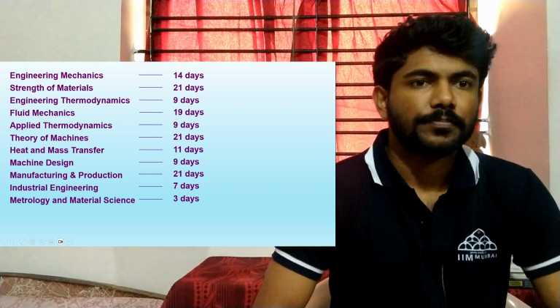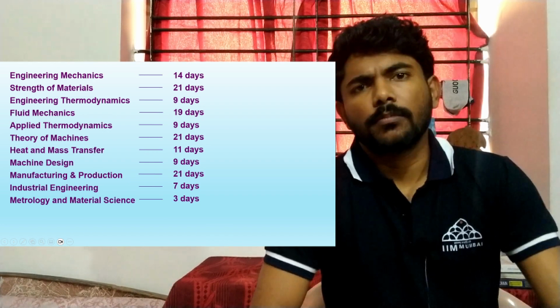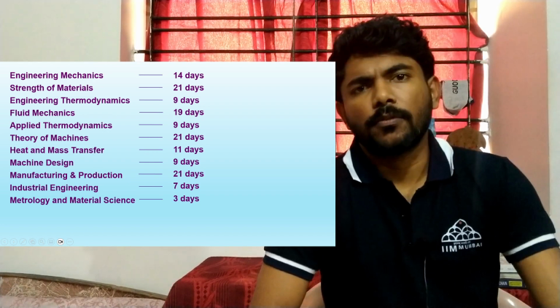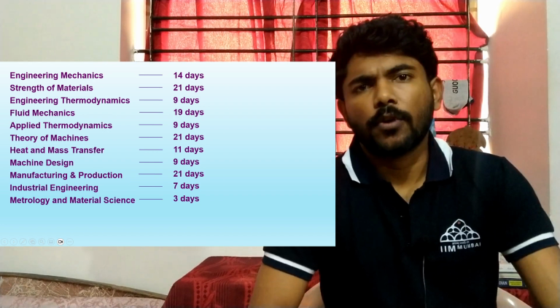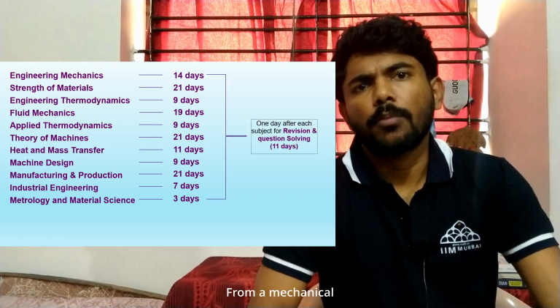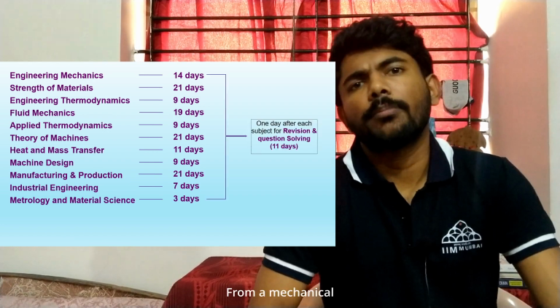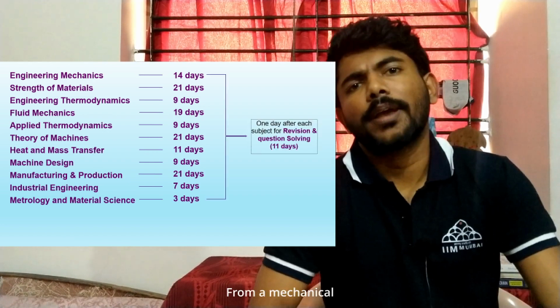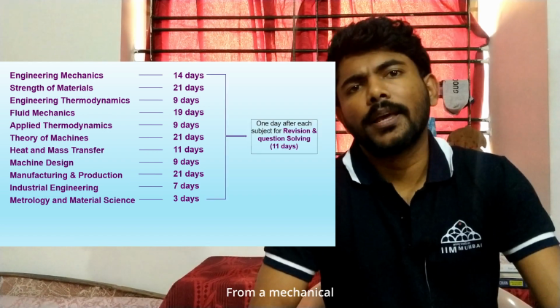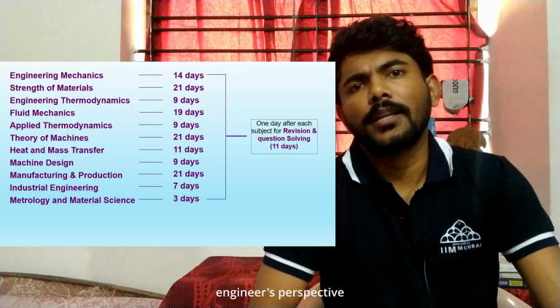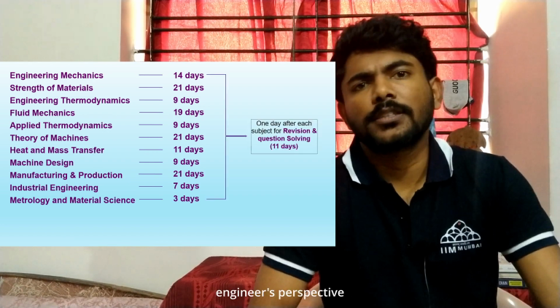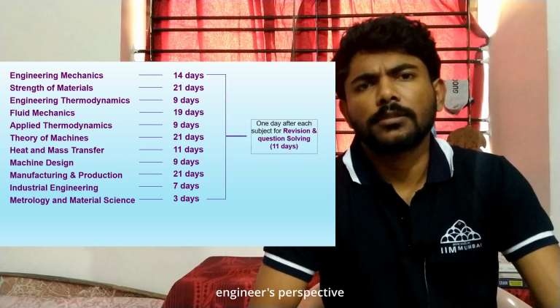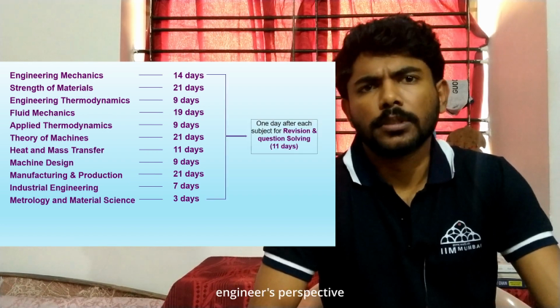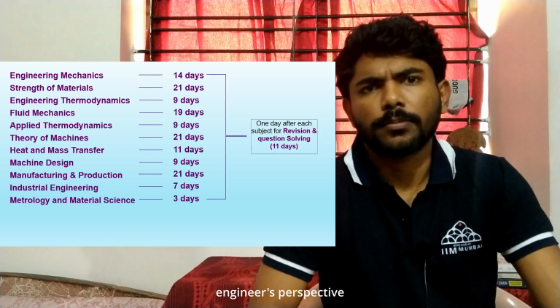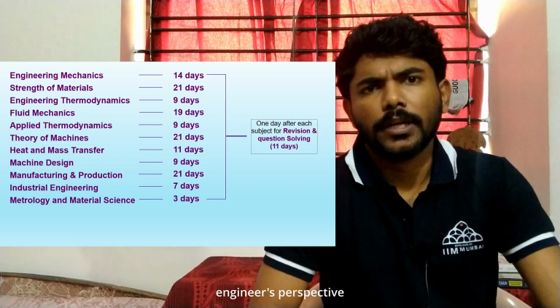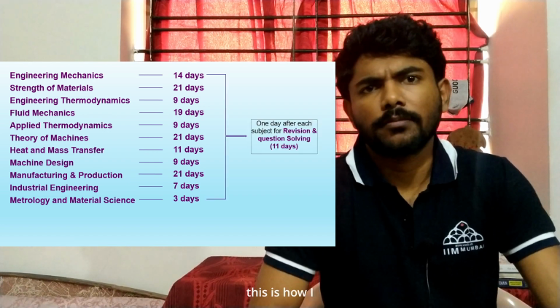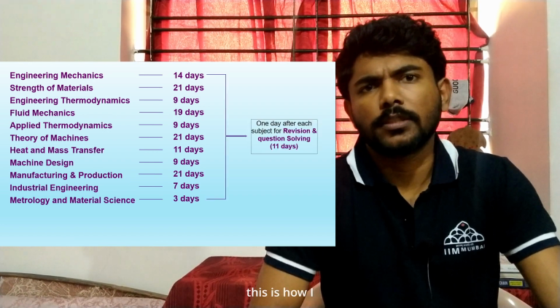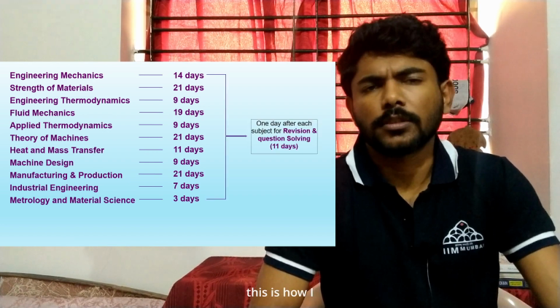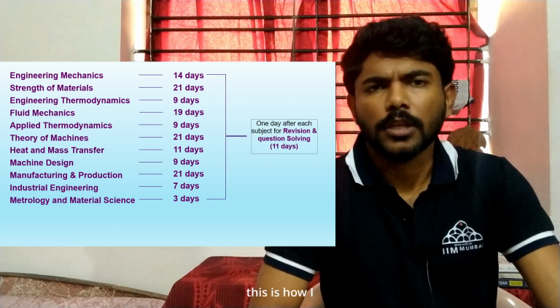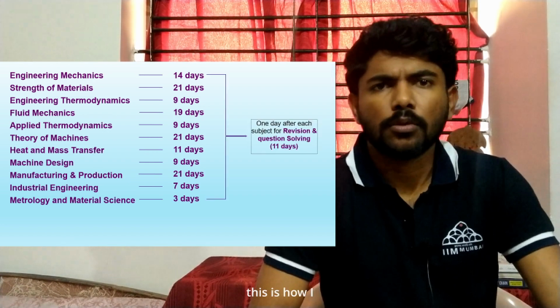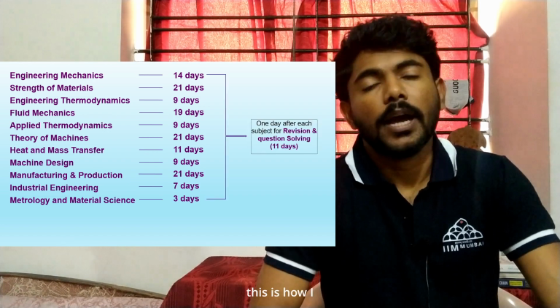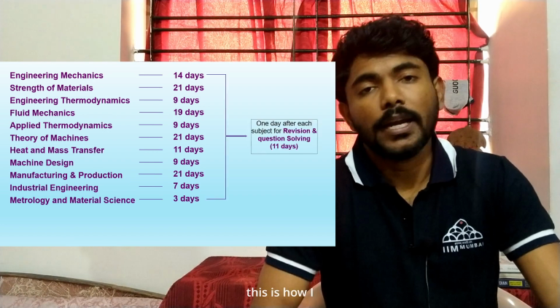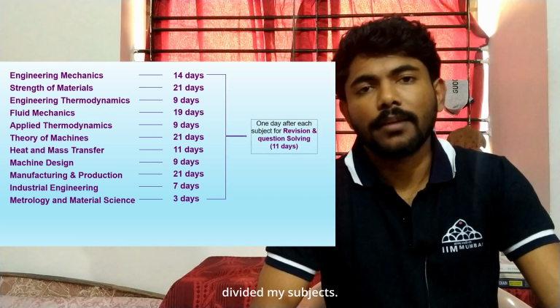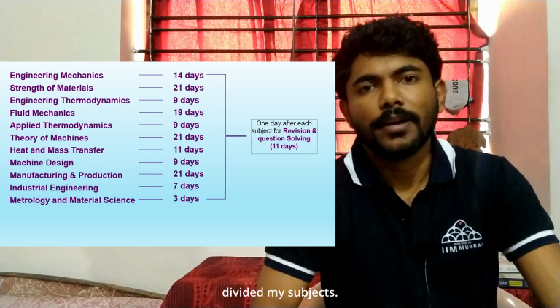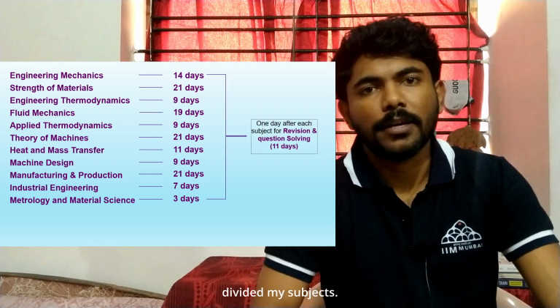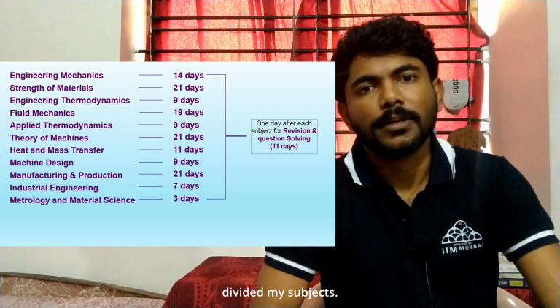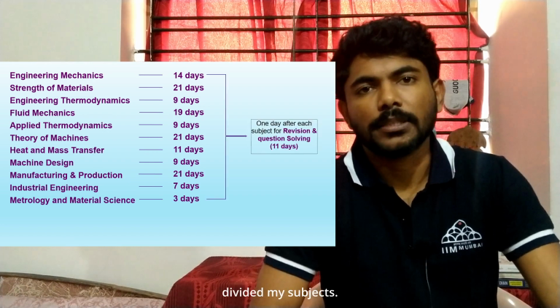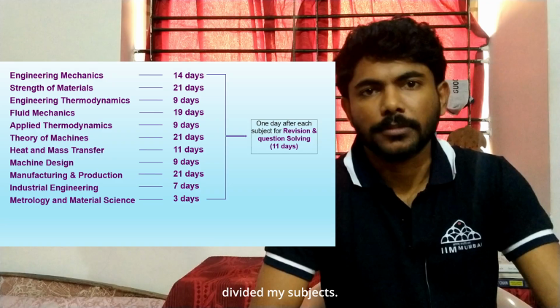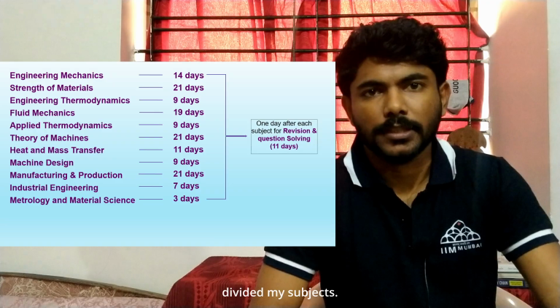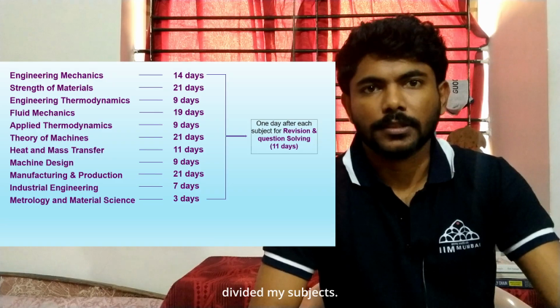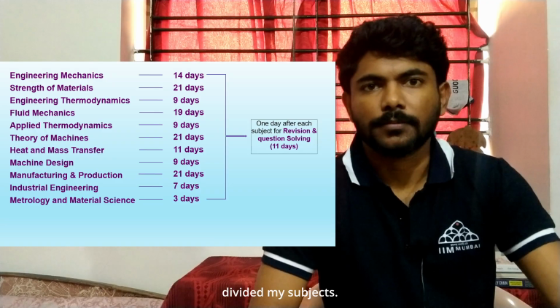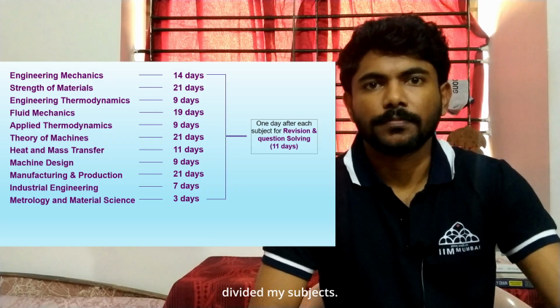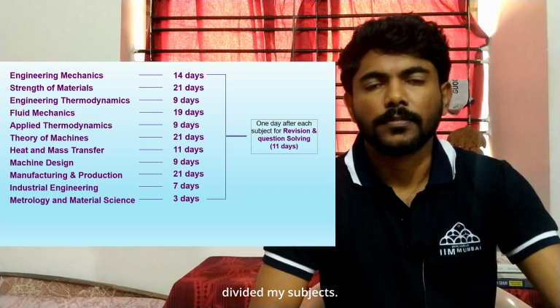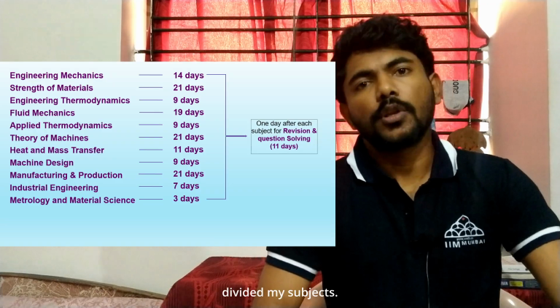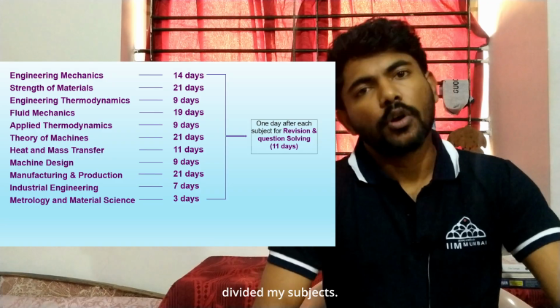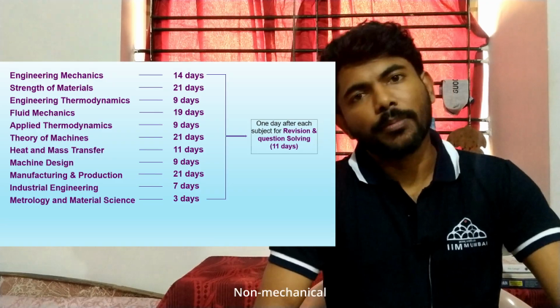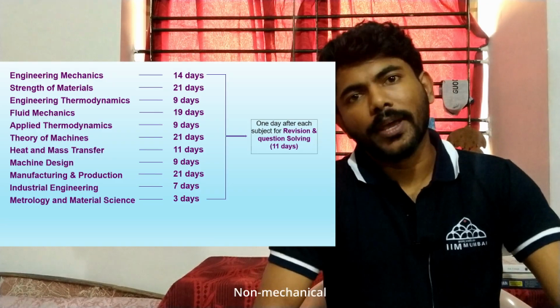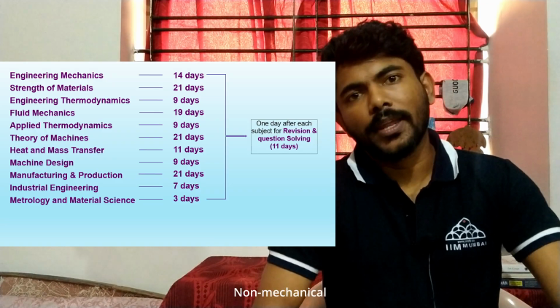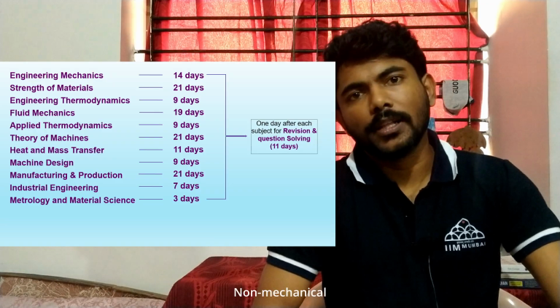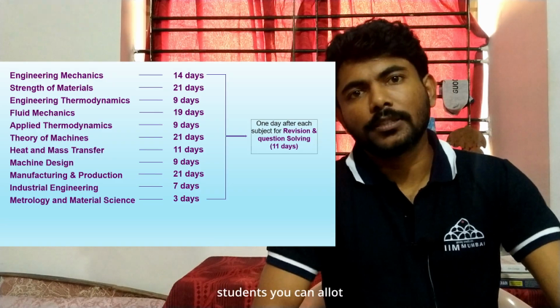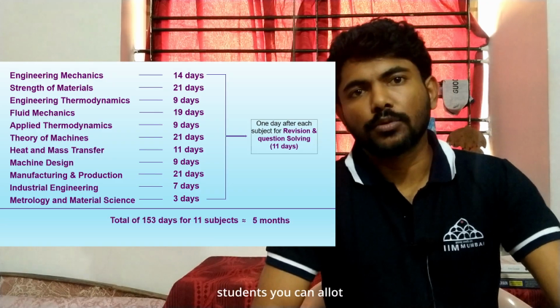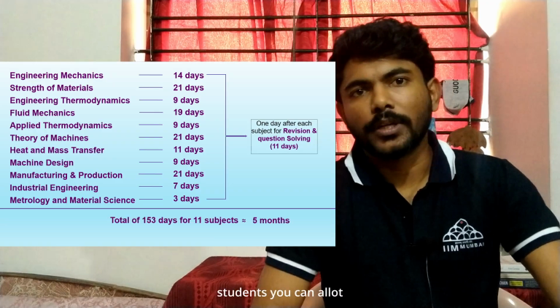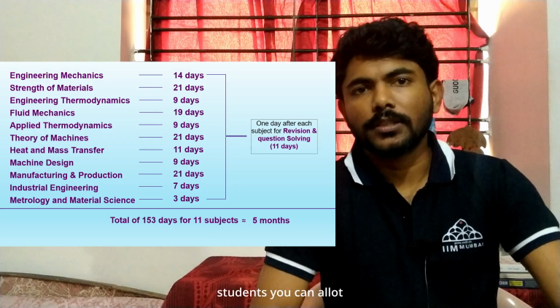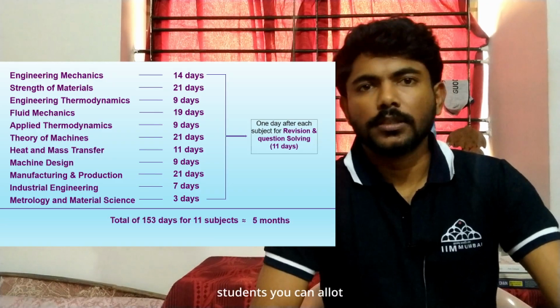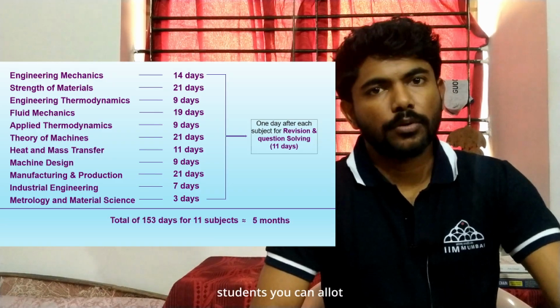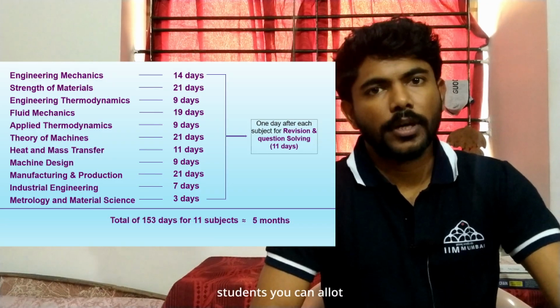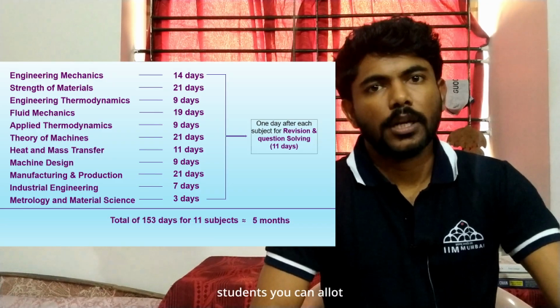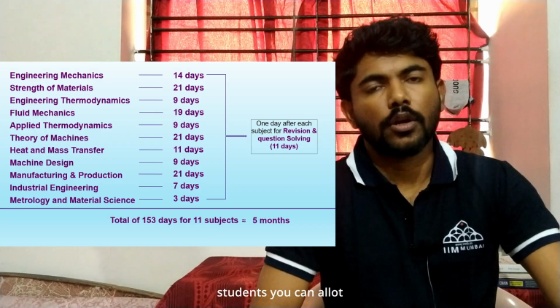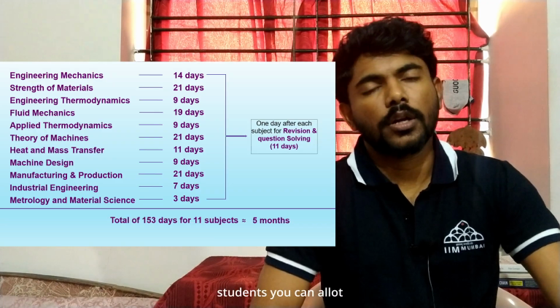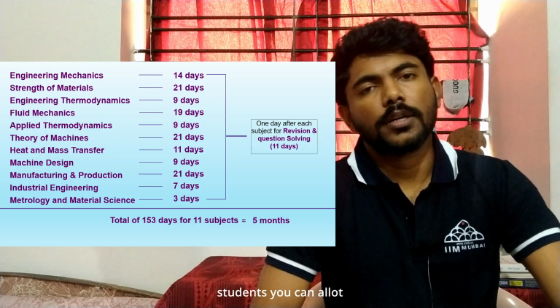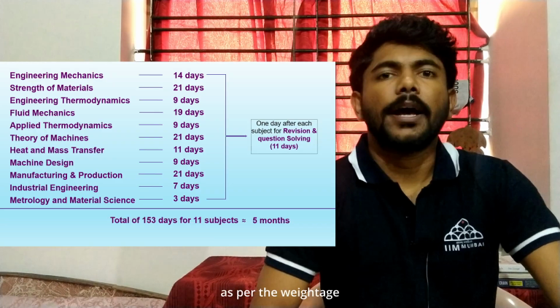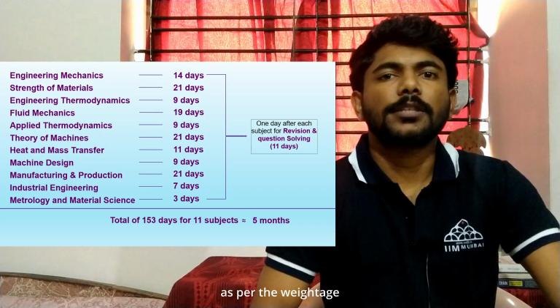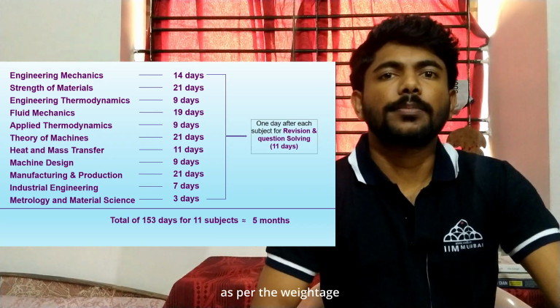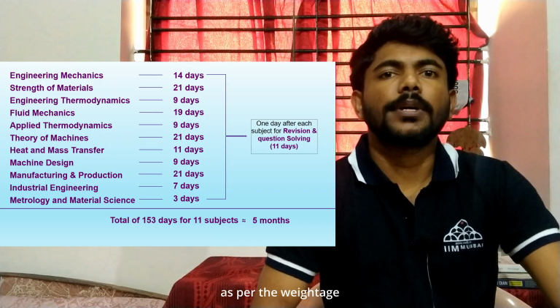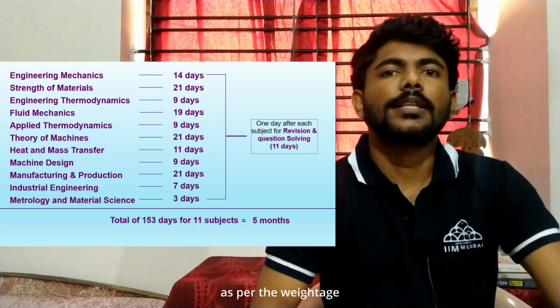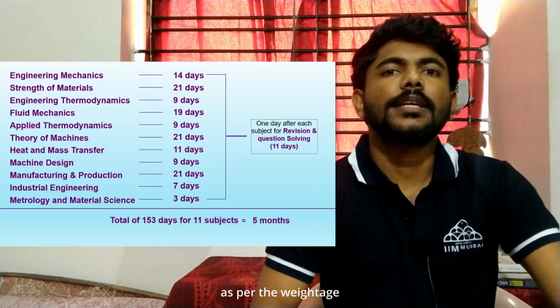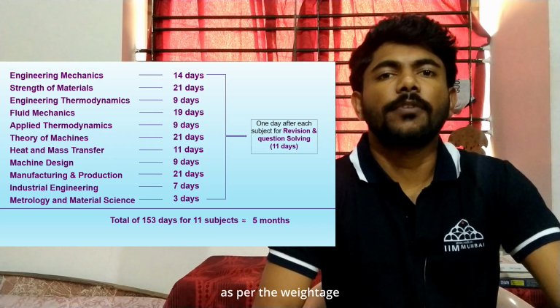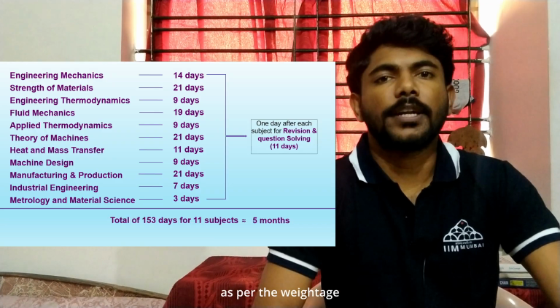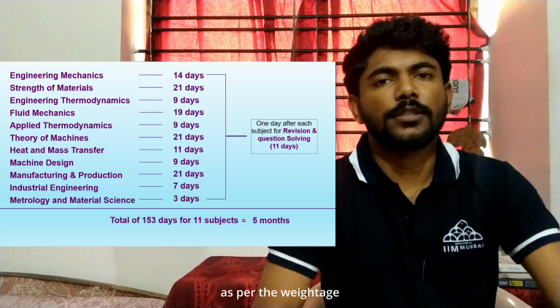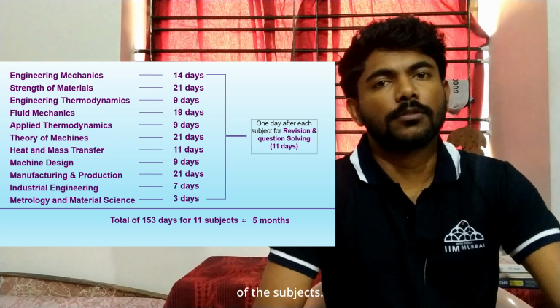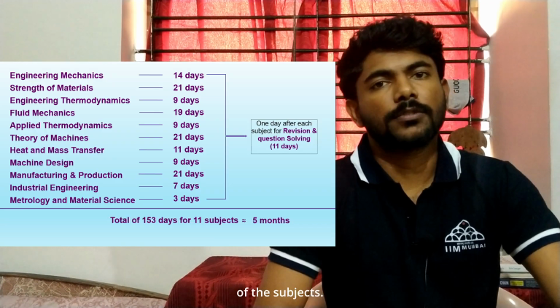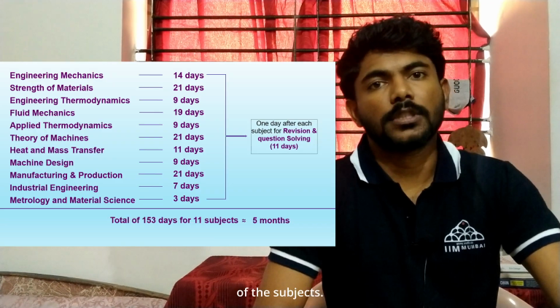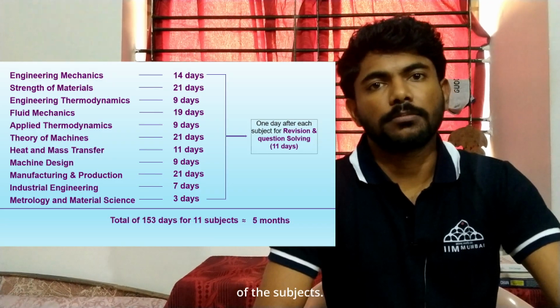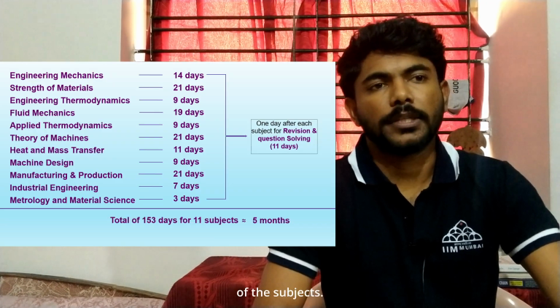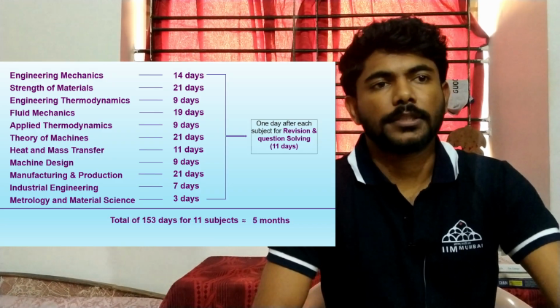From a mechanical engineer's perspective, this is how I divided my subjects. Non-mechanical students can allot time as per the weightage of their subjects.